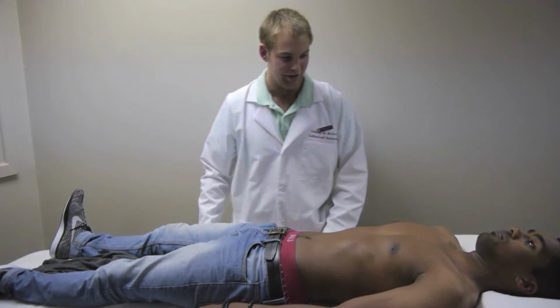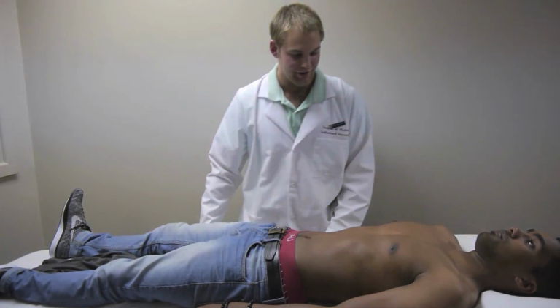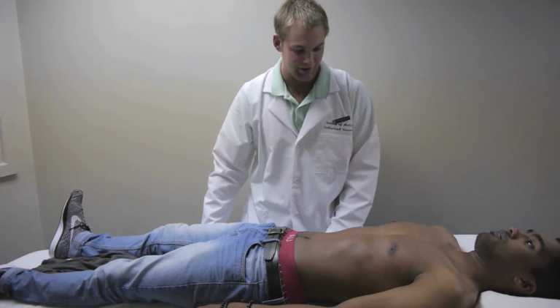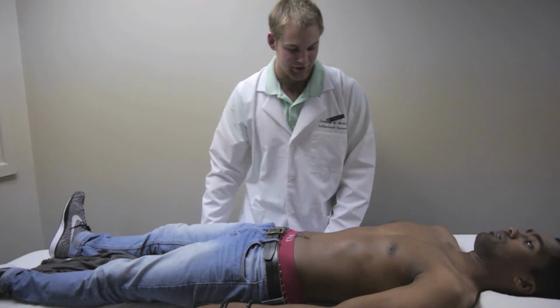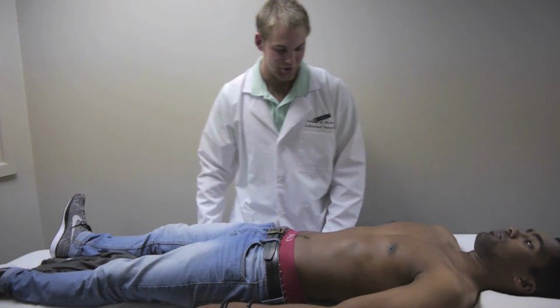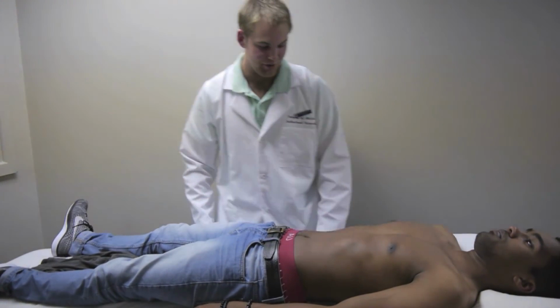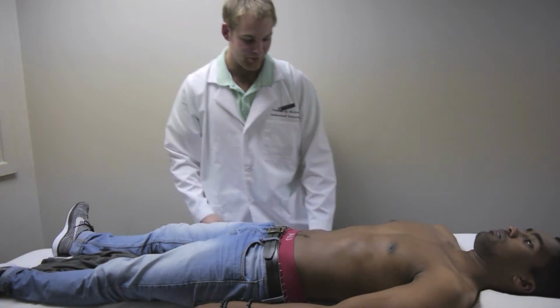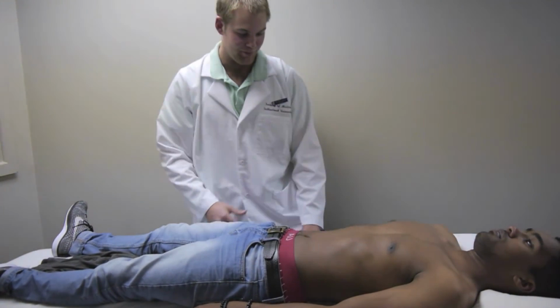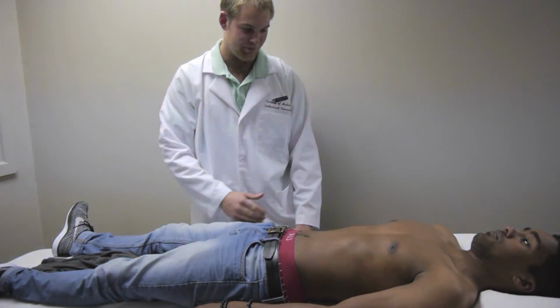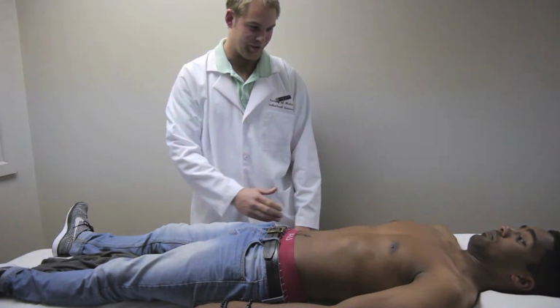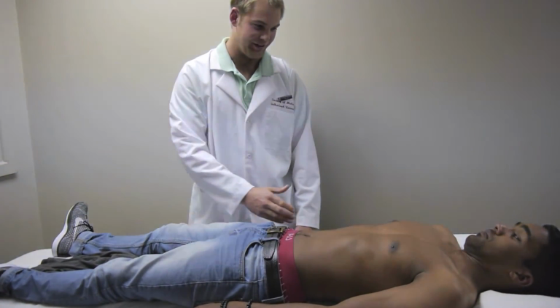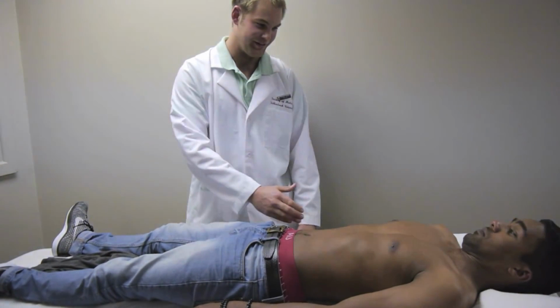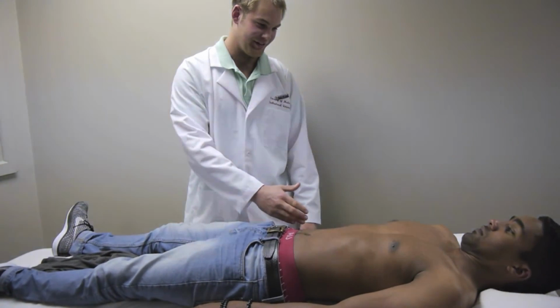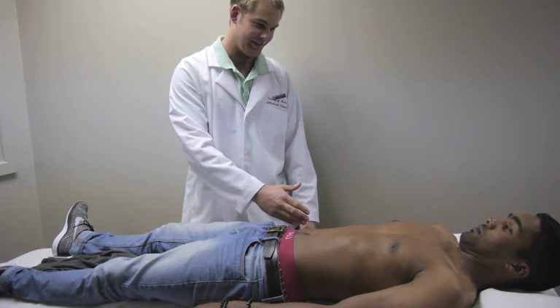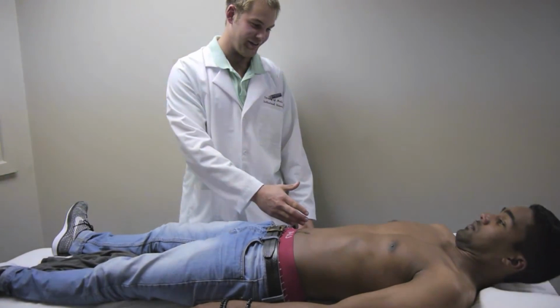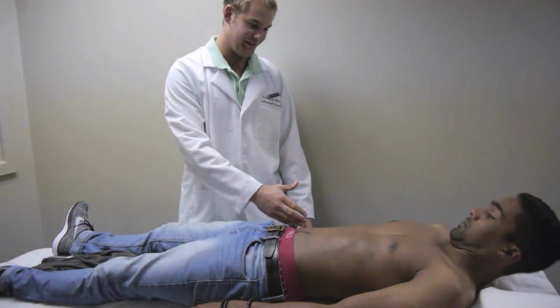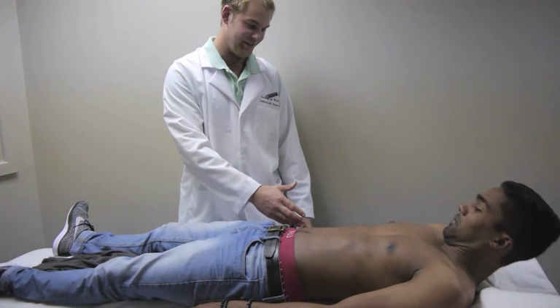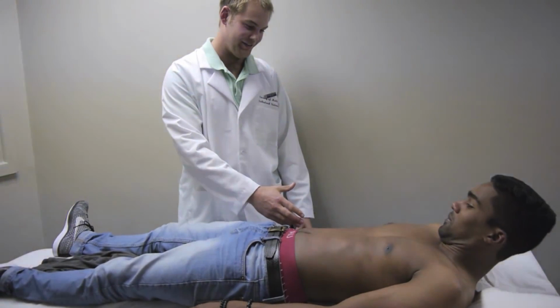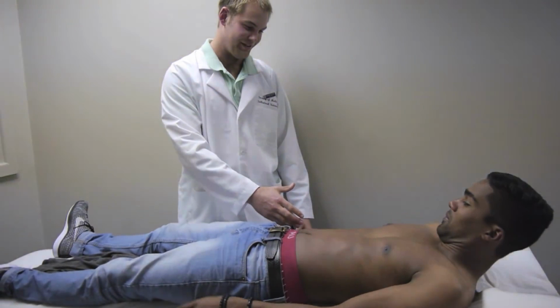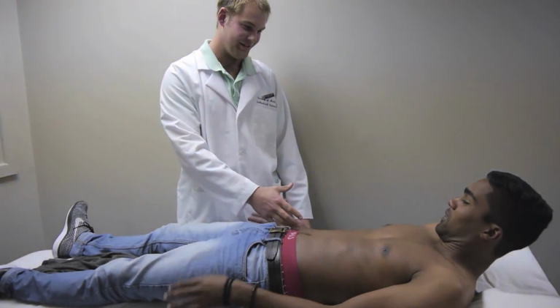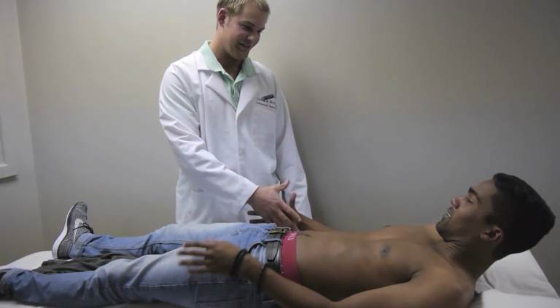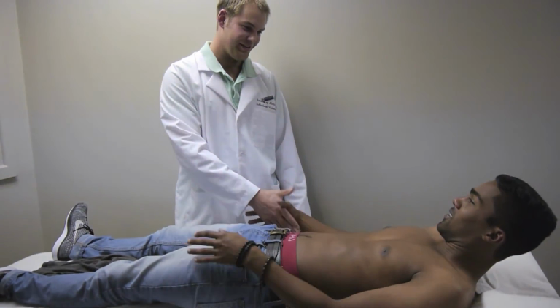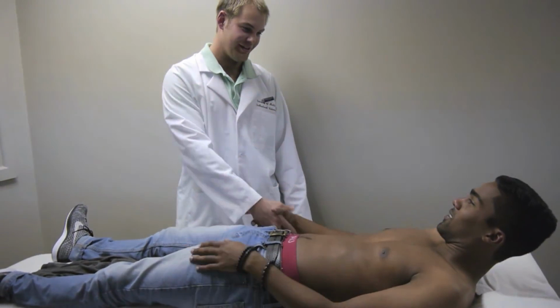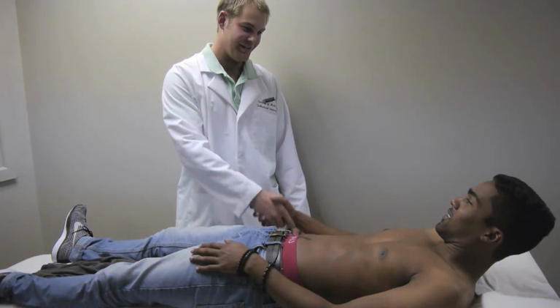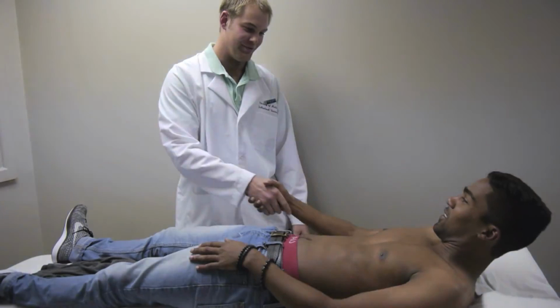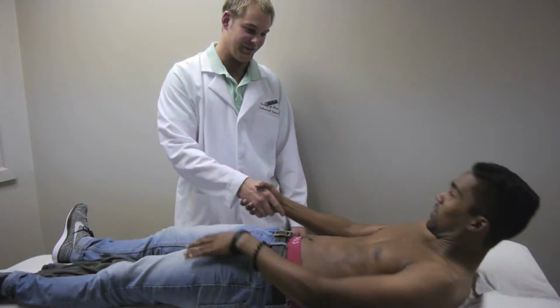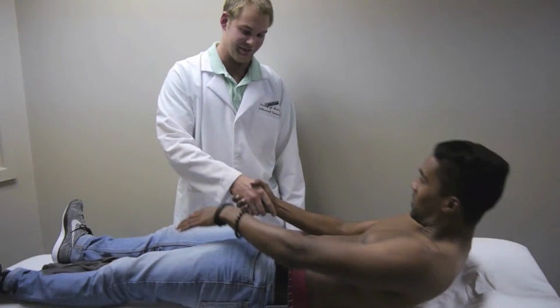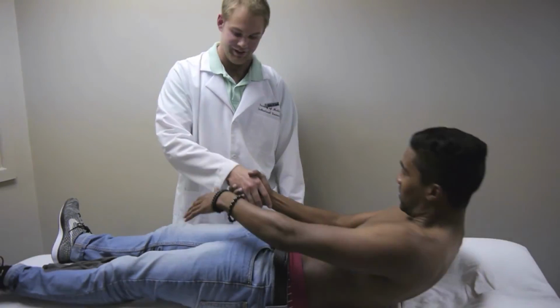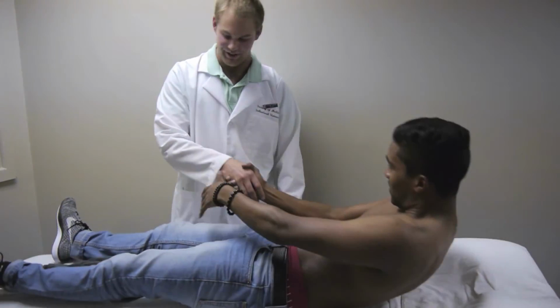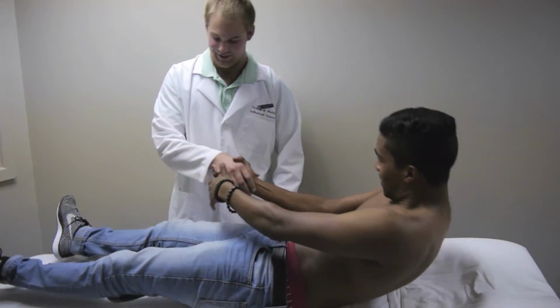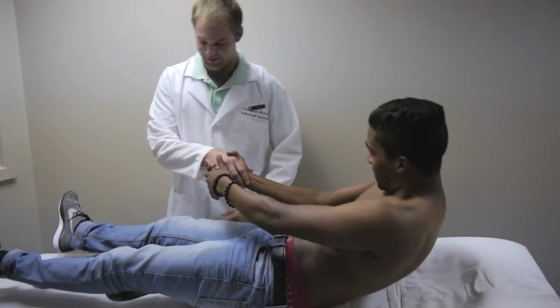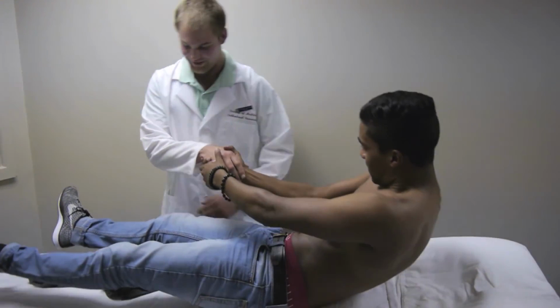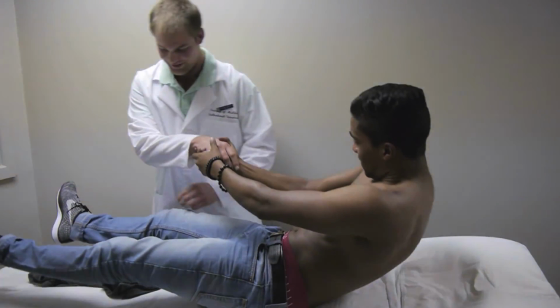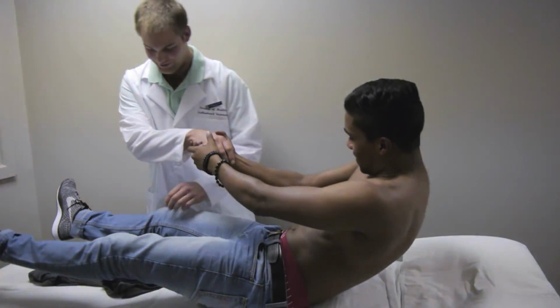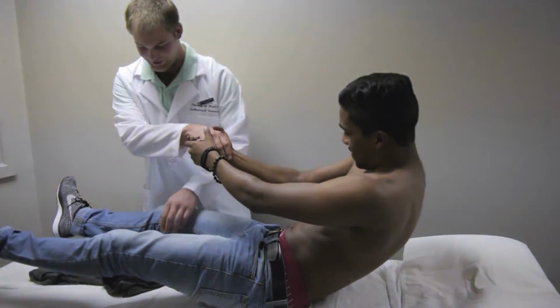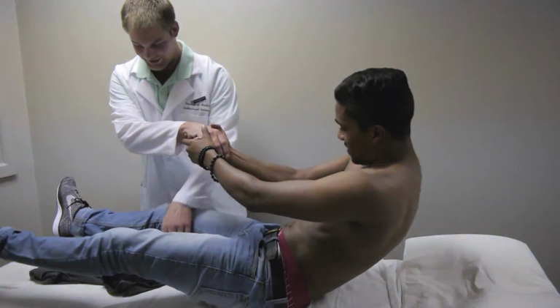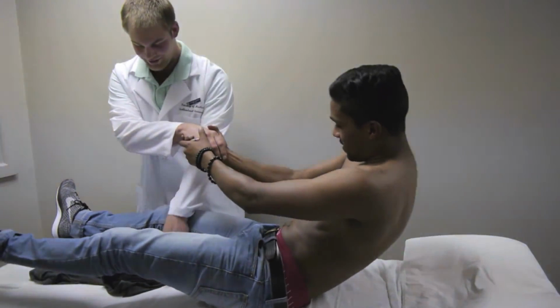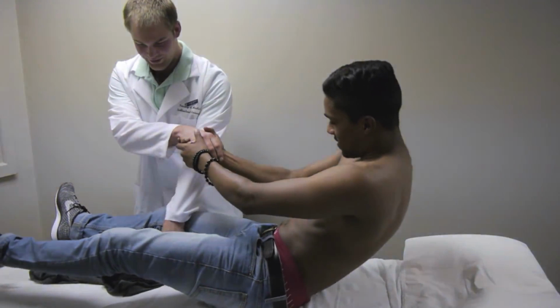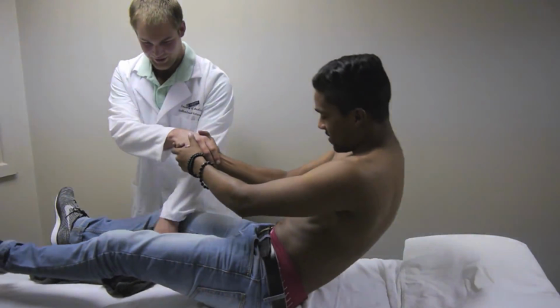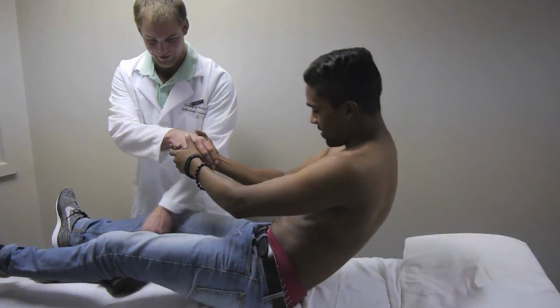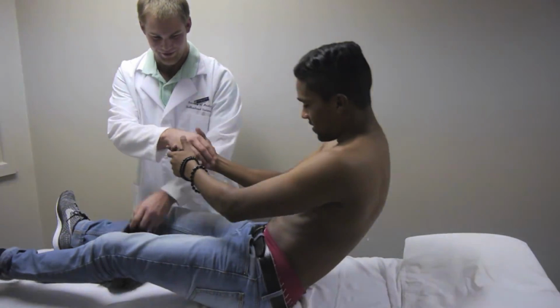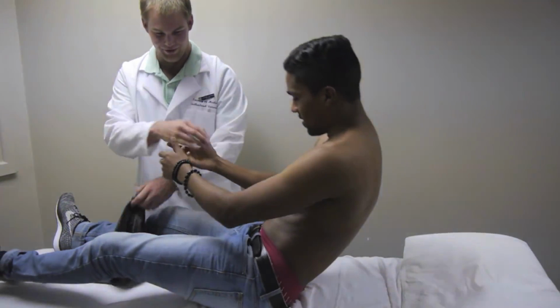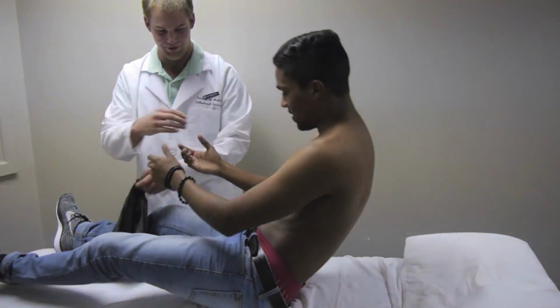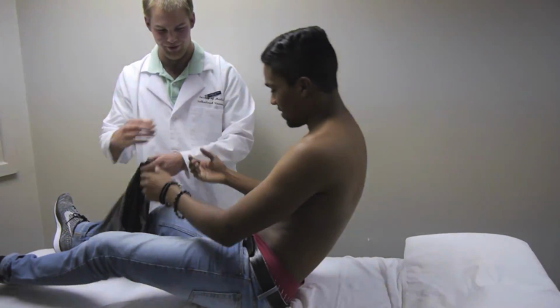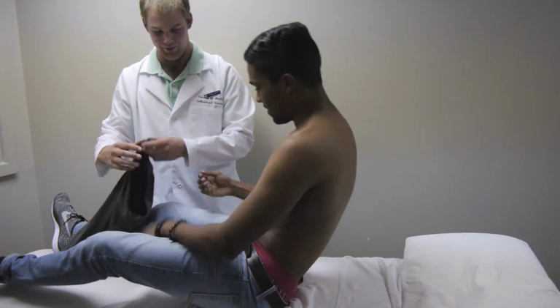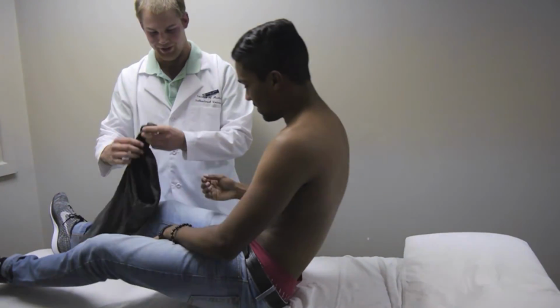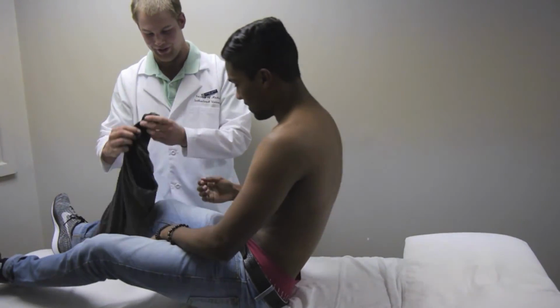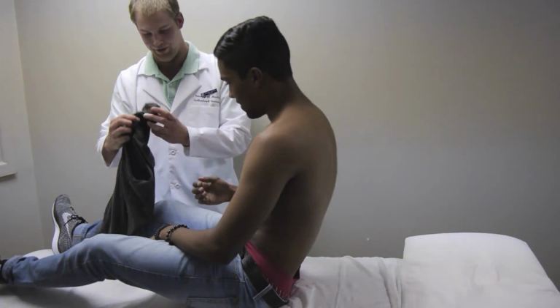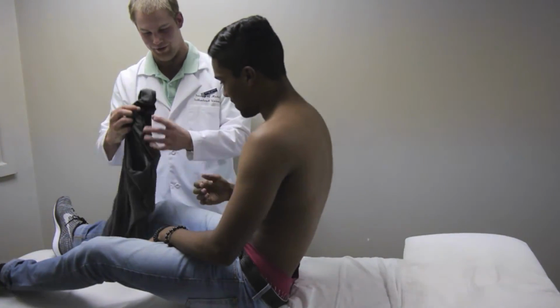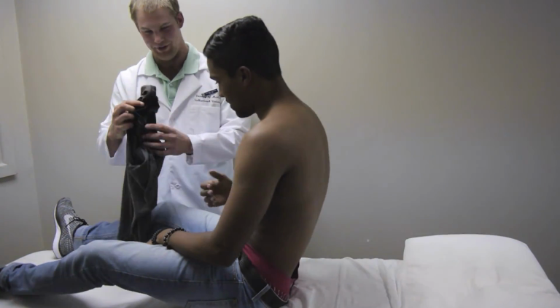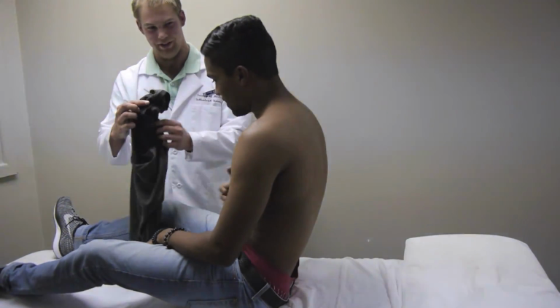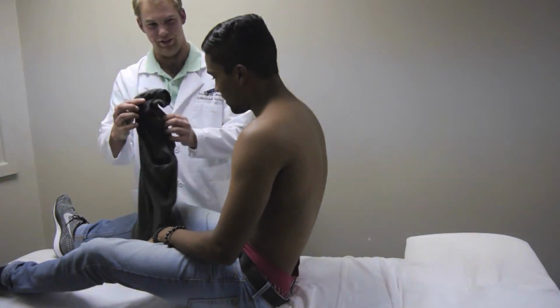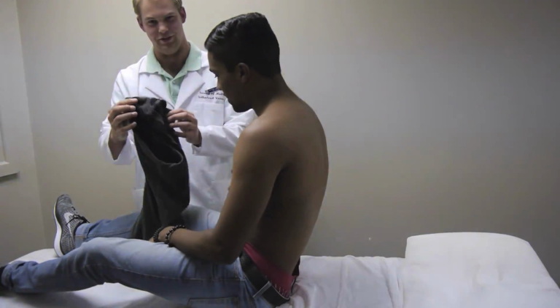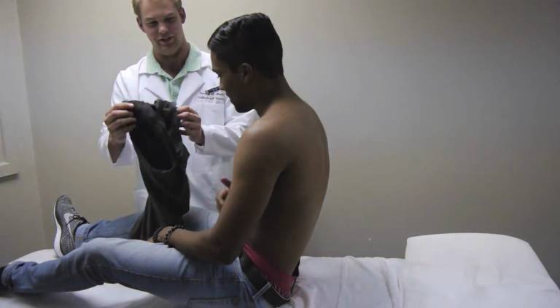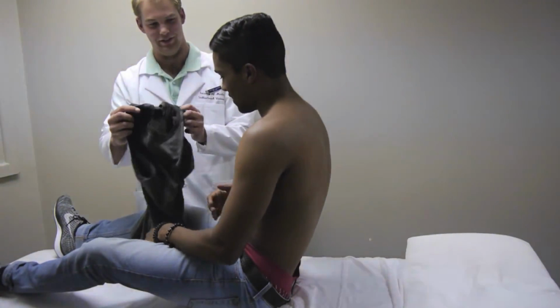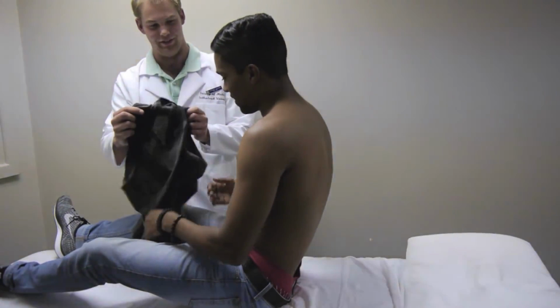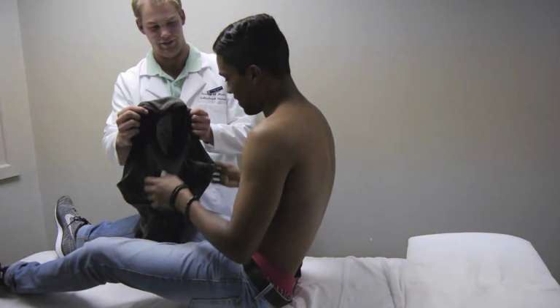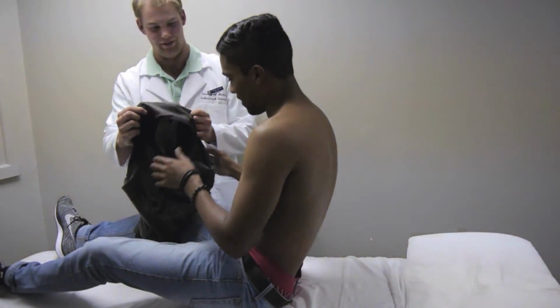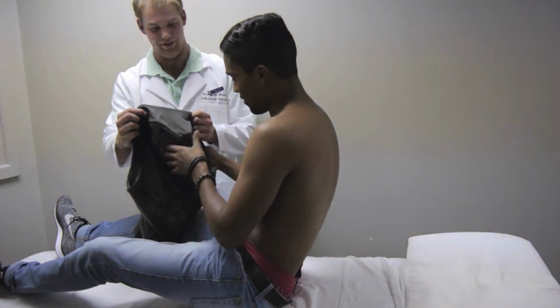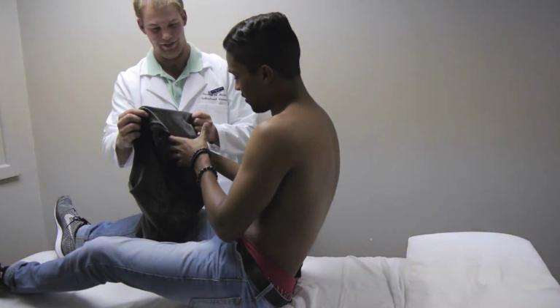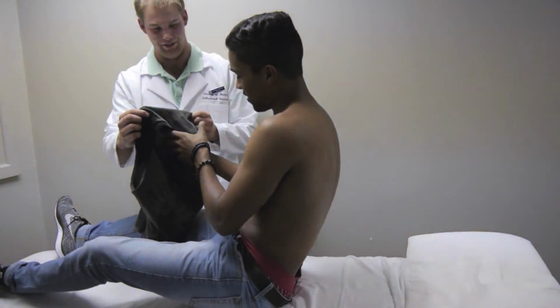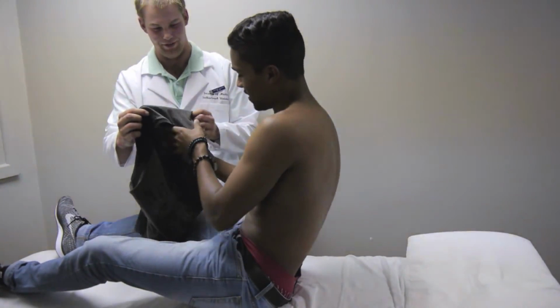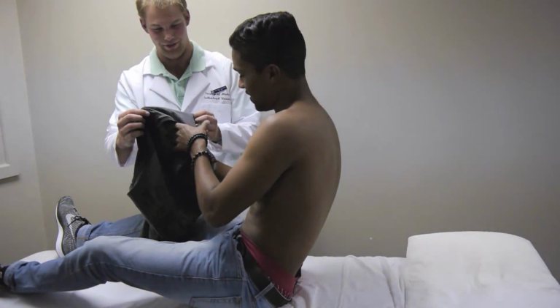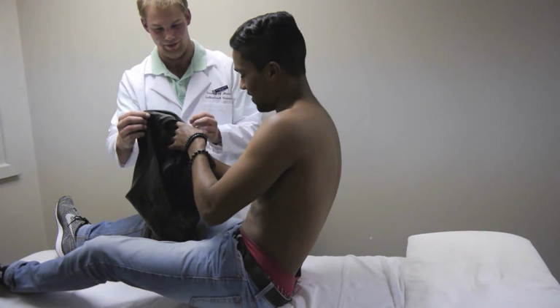Thank you, patient Harith, it was nice to have you. You may now get dressed, thank you very much.